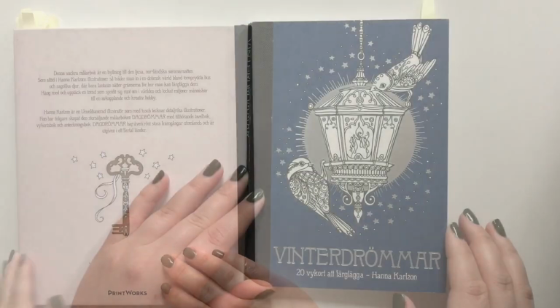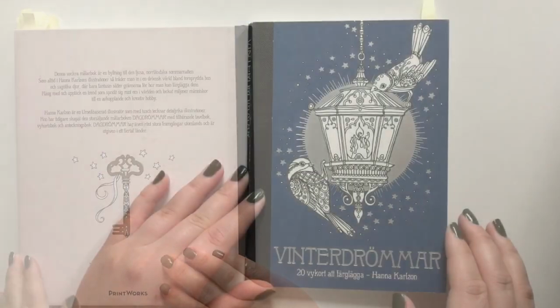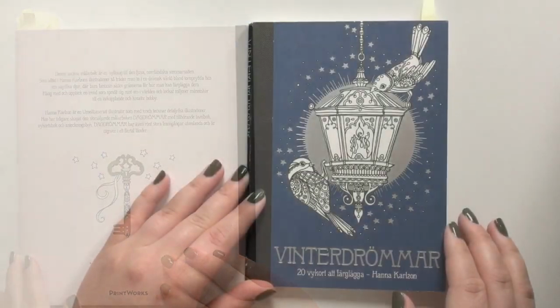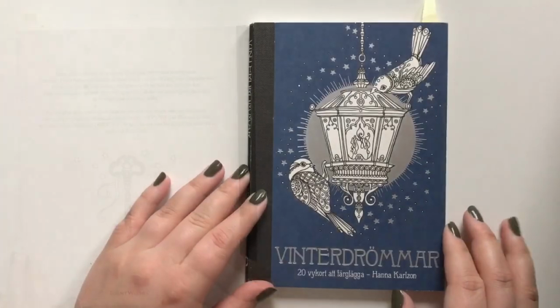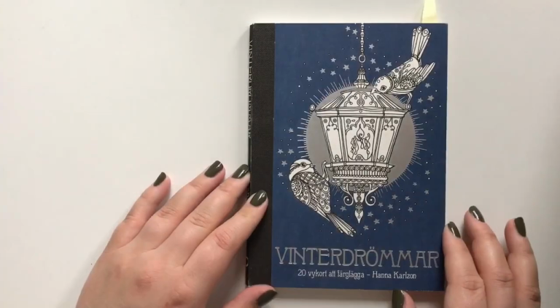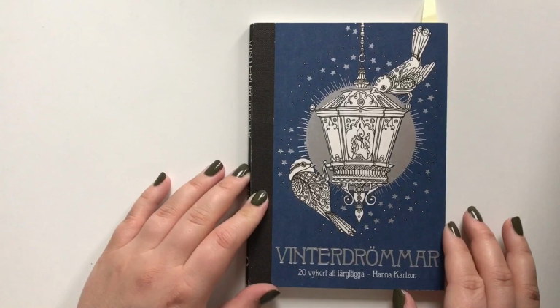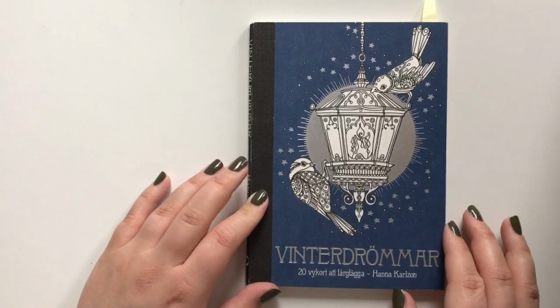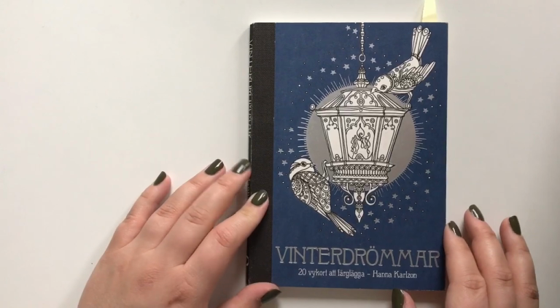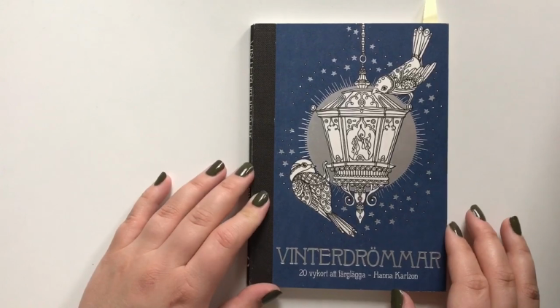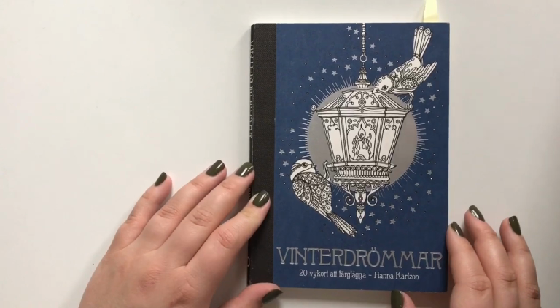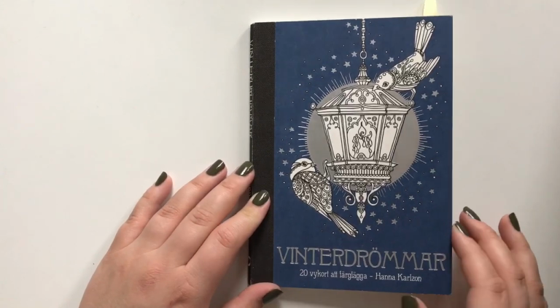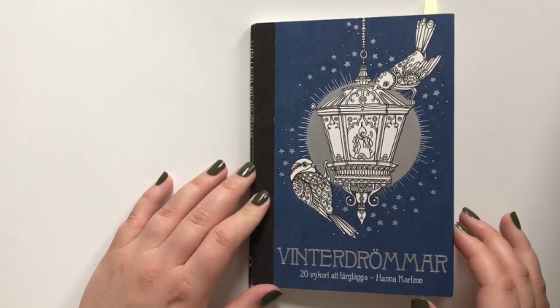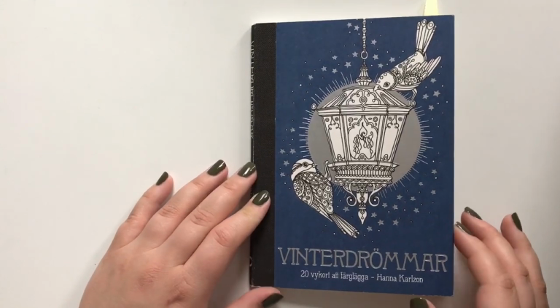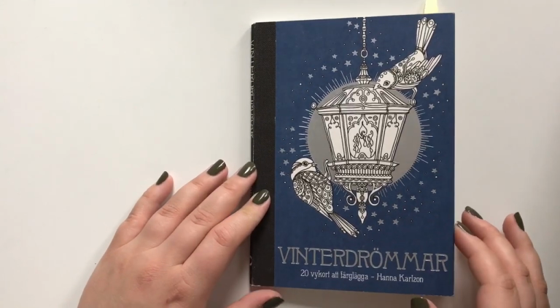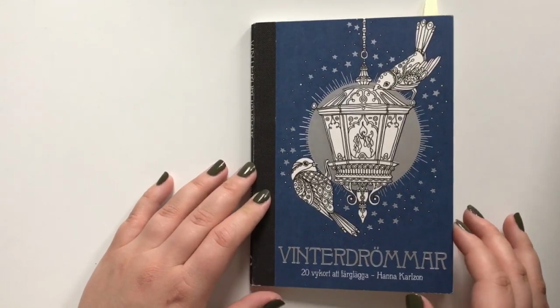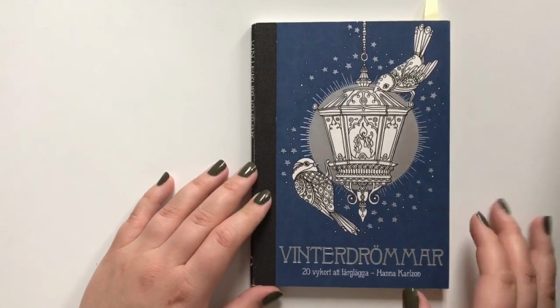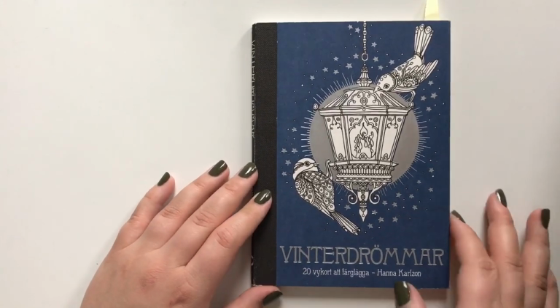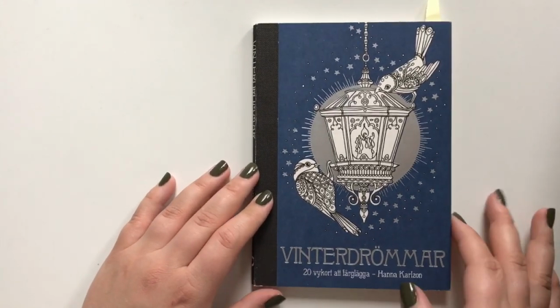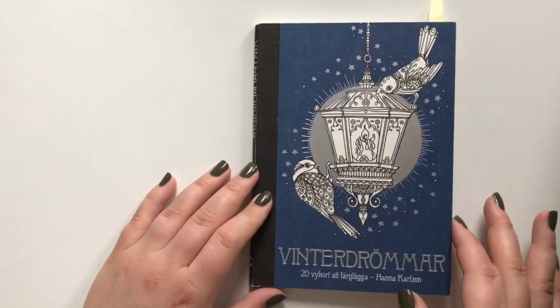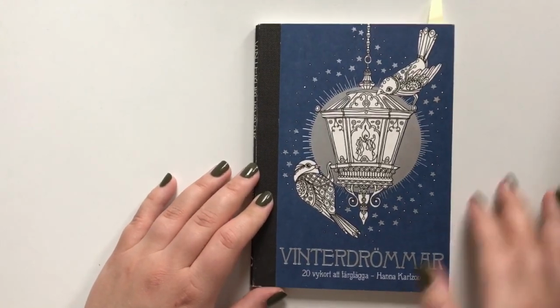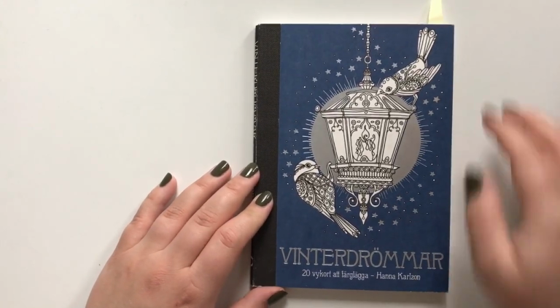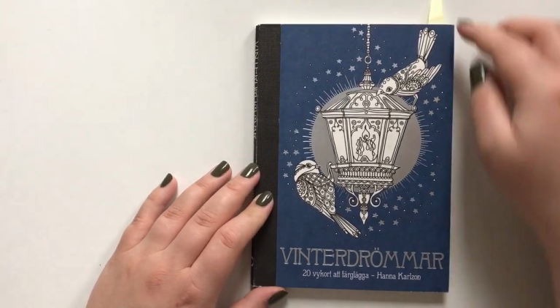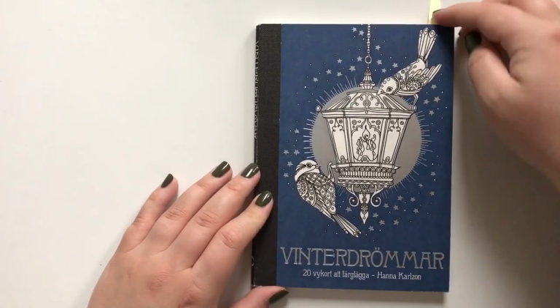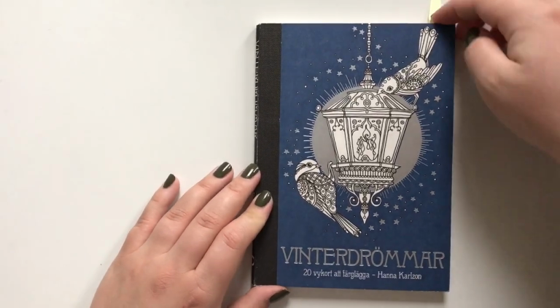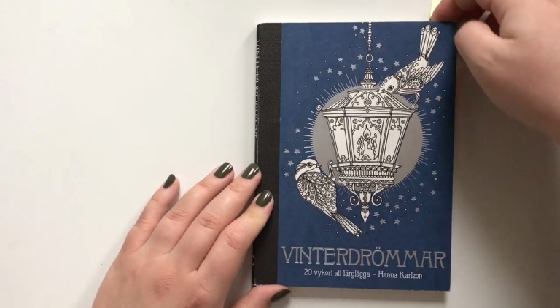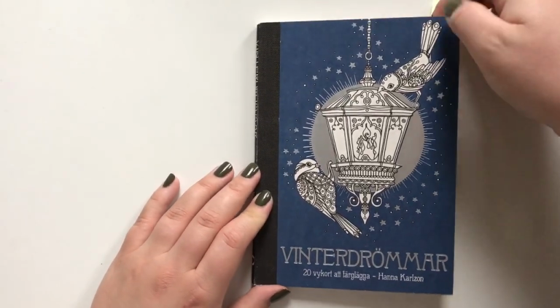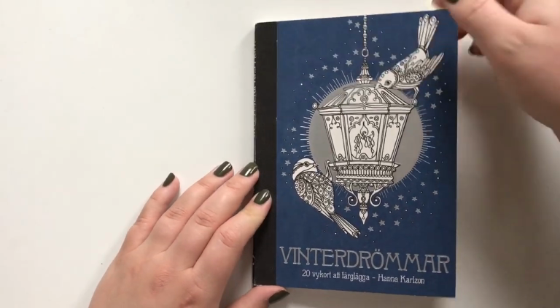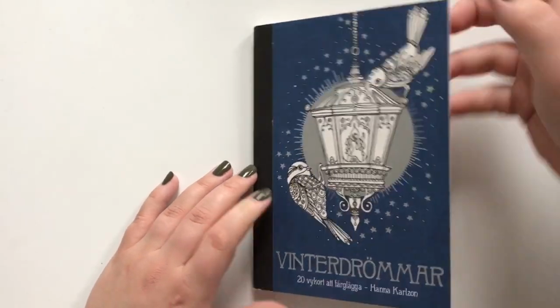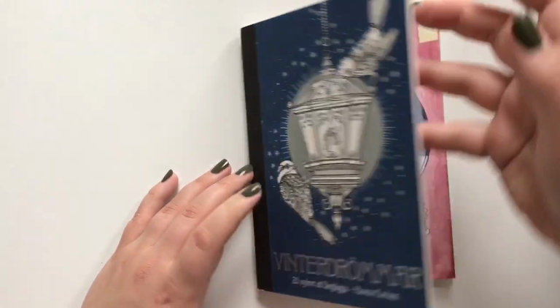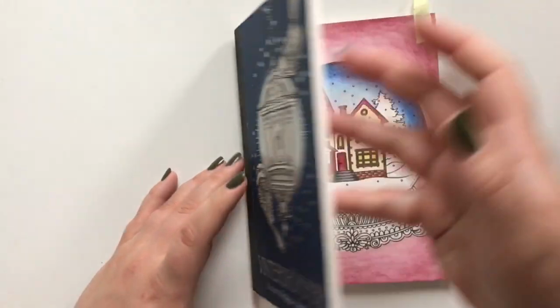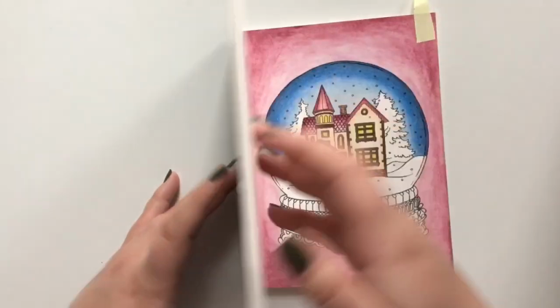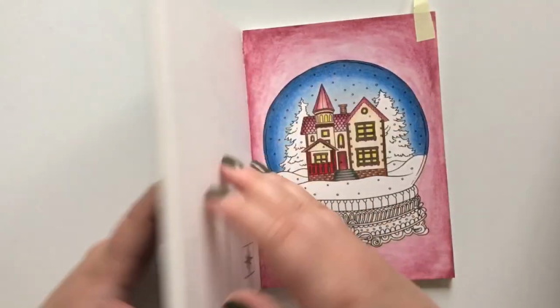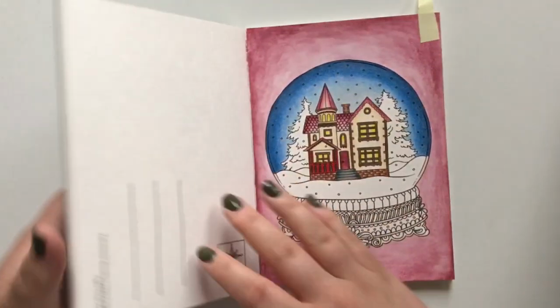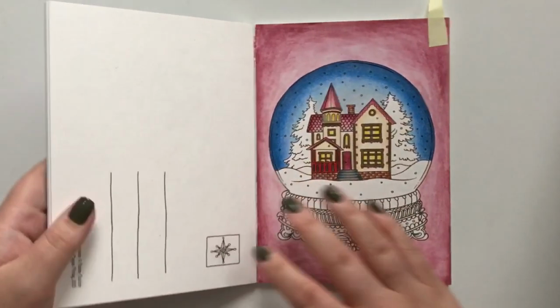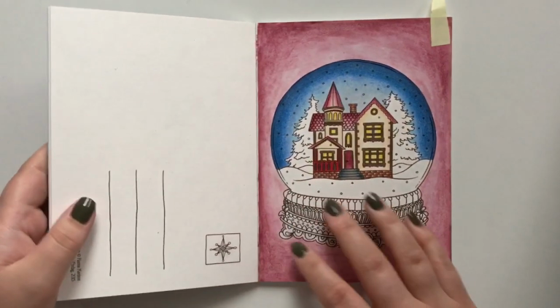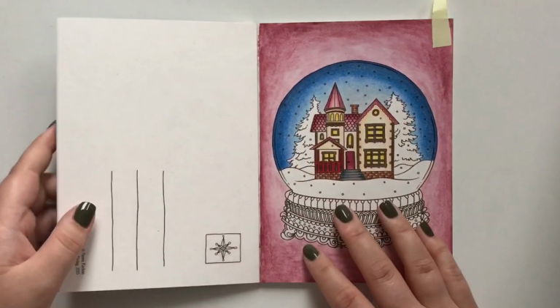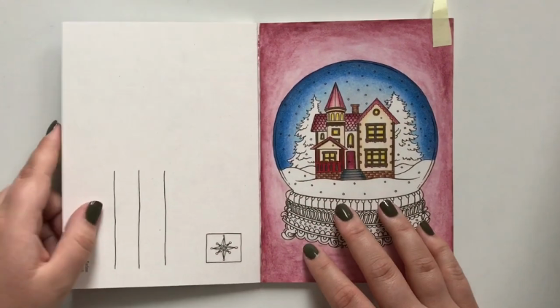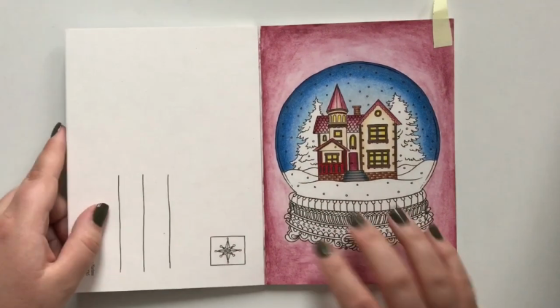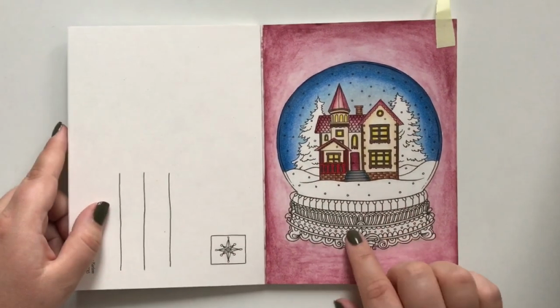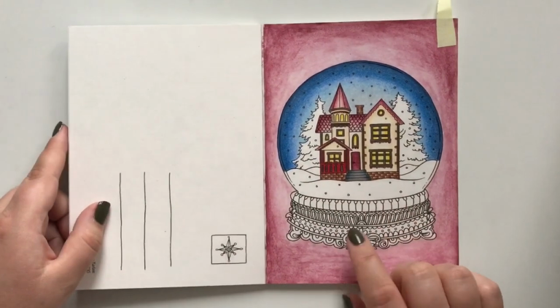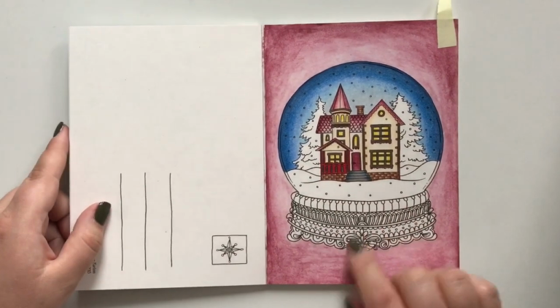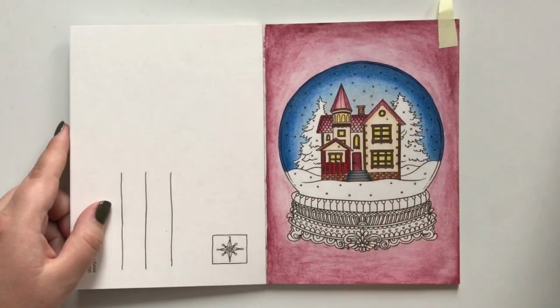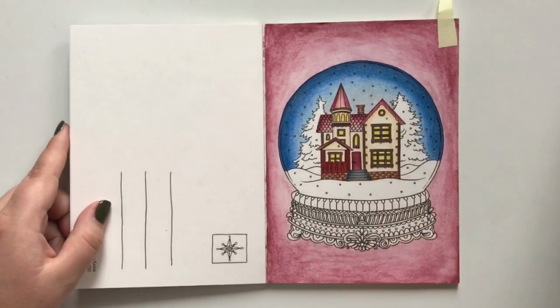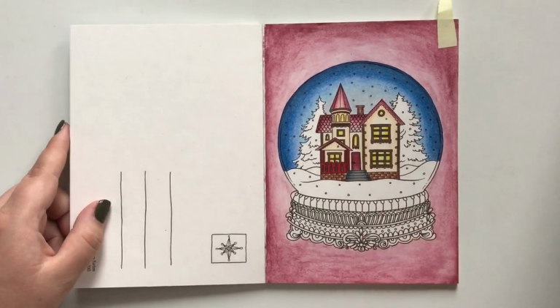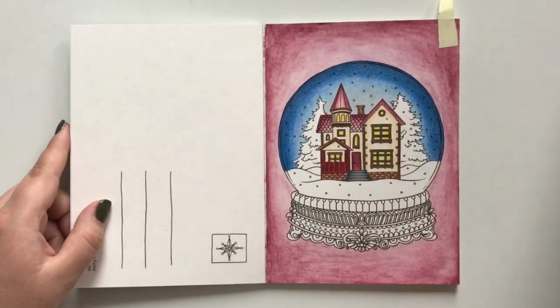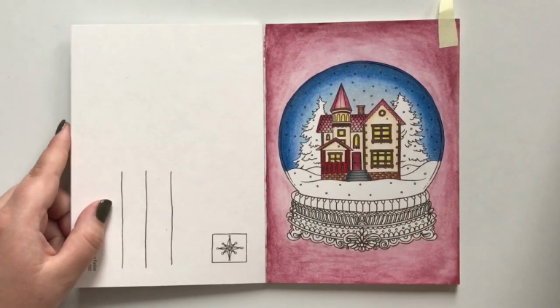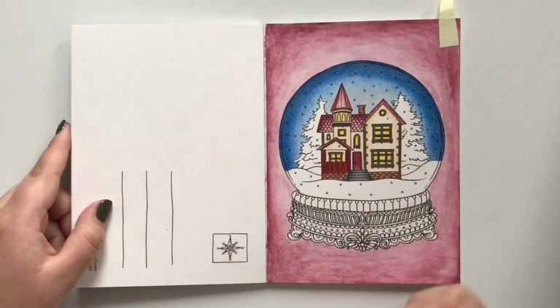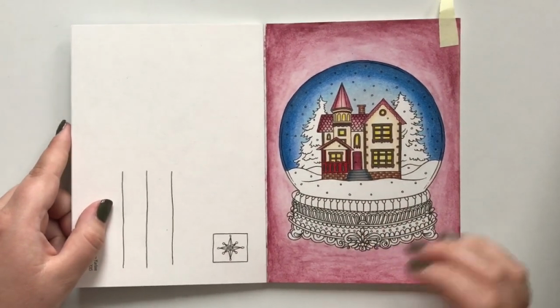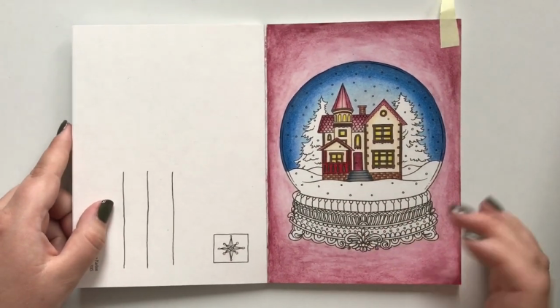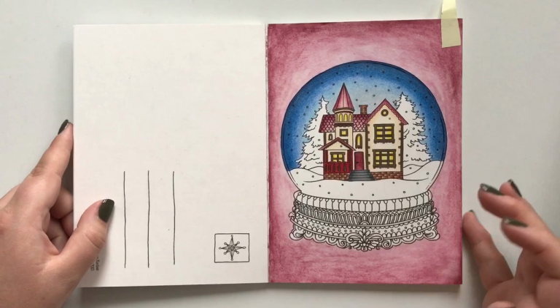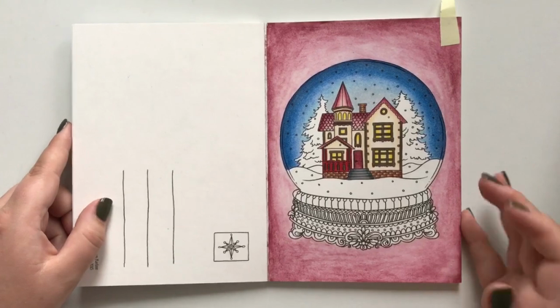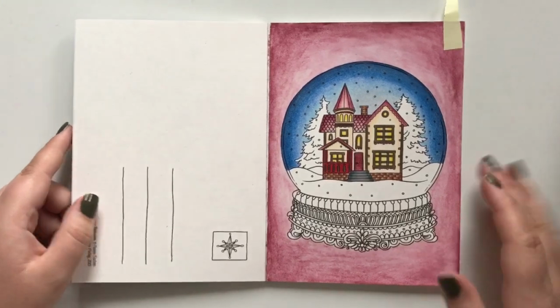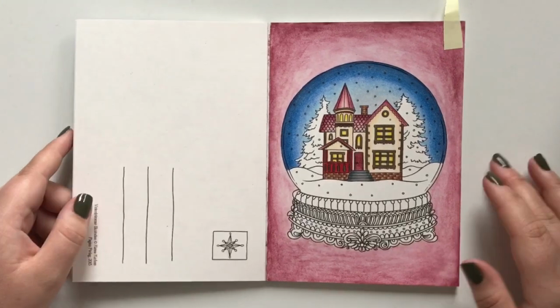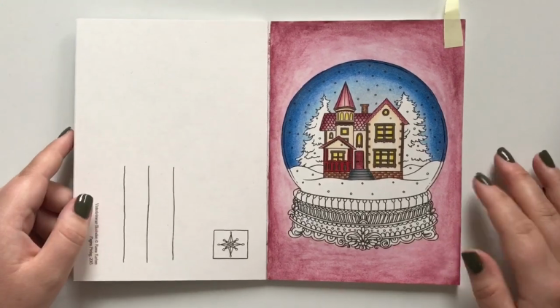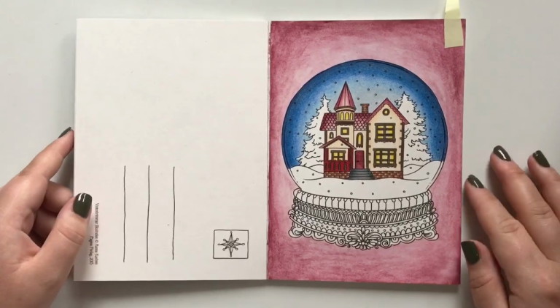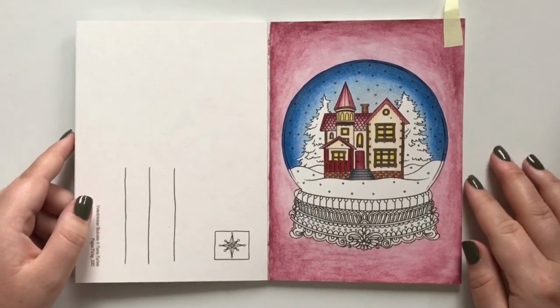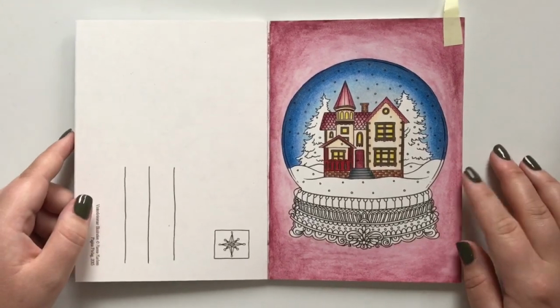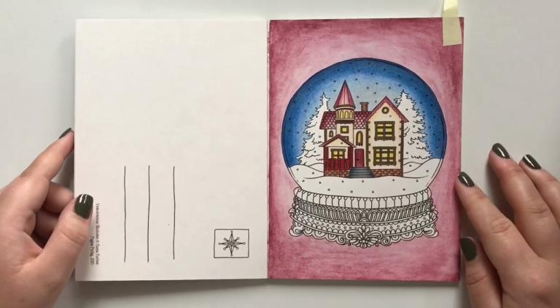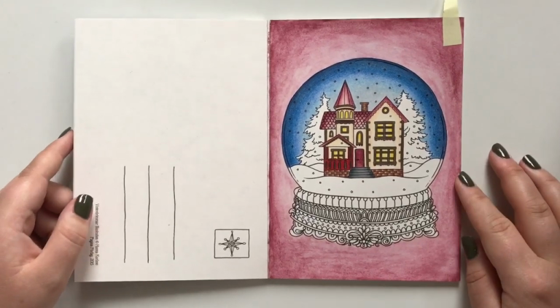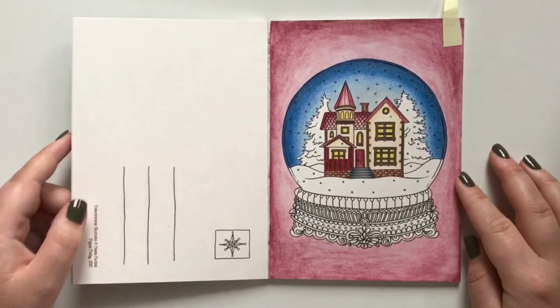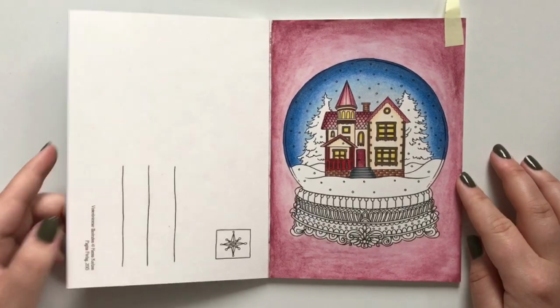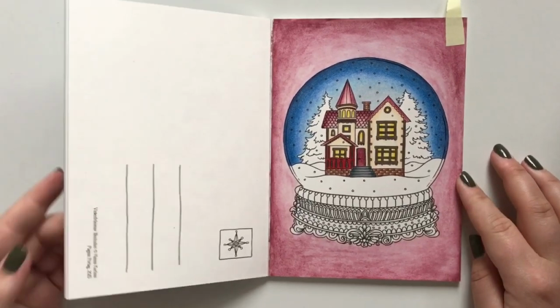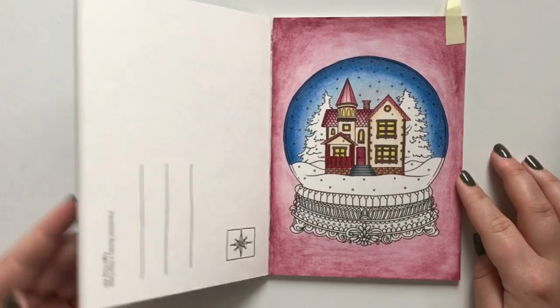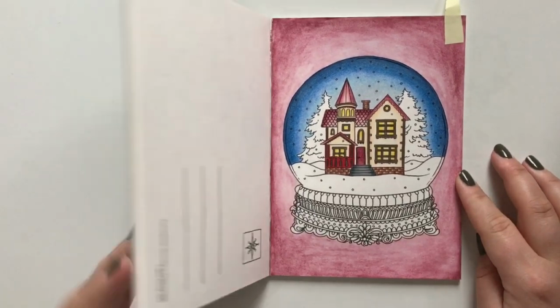Vinterdrammerød is a postcard book by Hannah Carlson. Currently I only have this one left in the book — the rest I have taken out and given away.